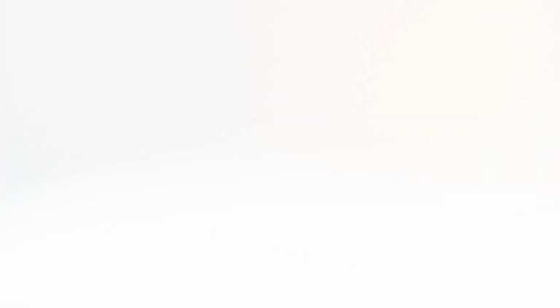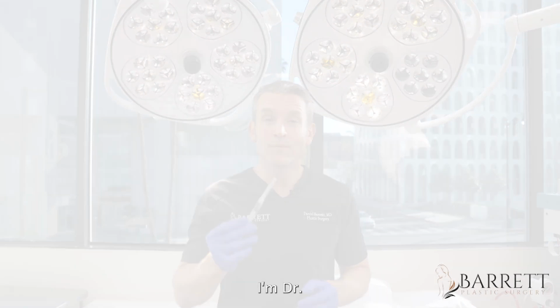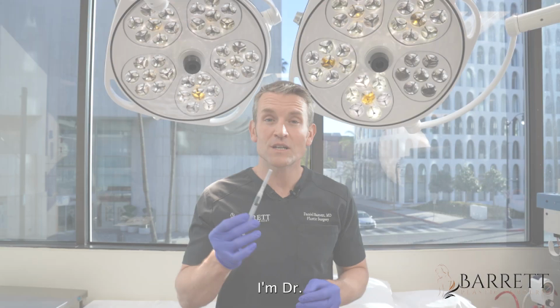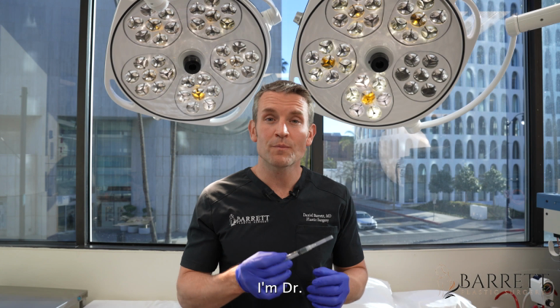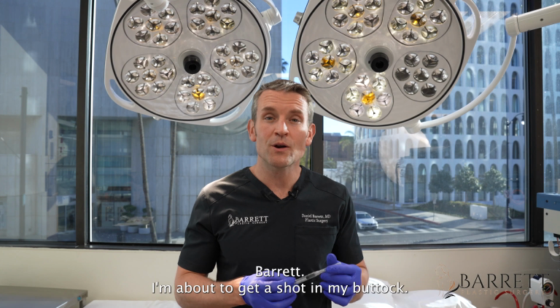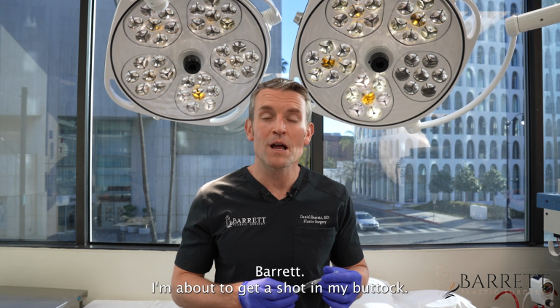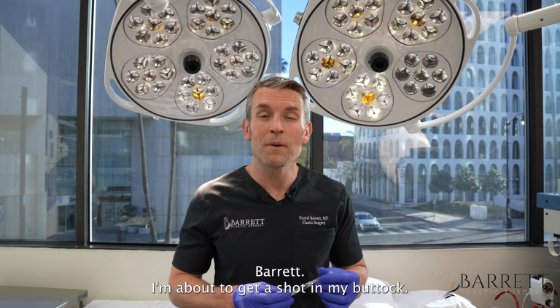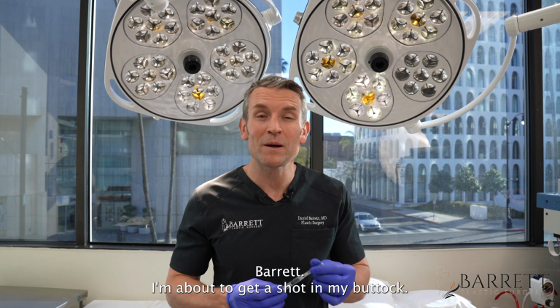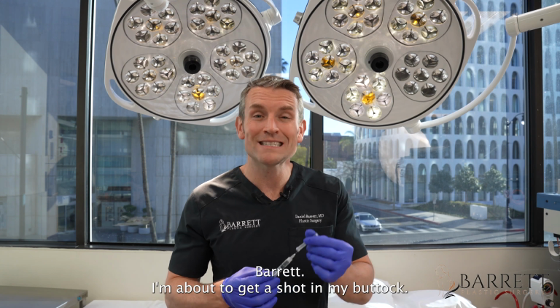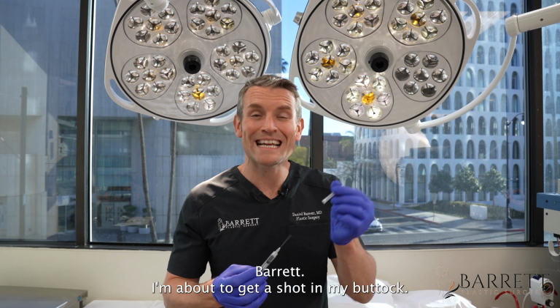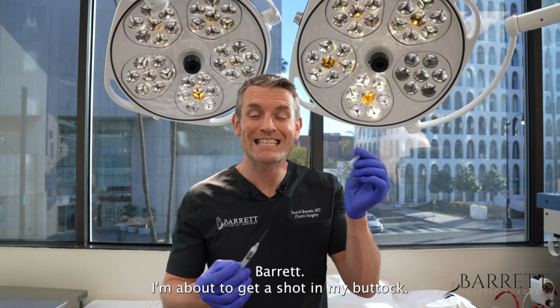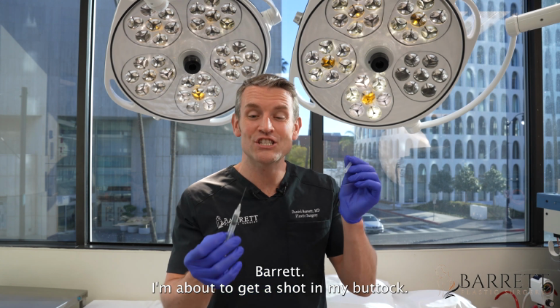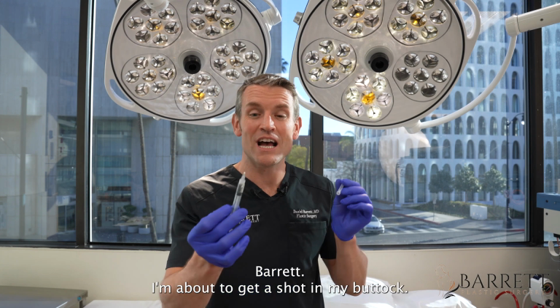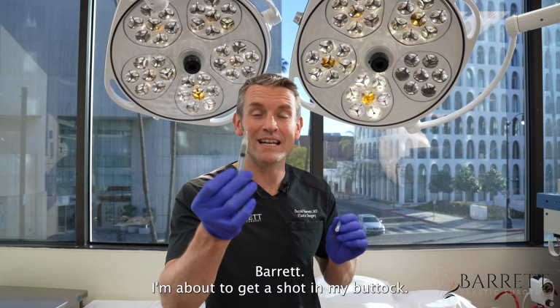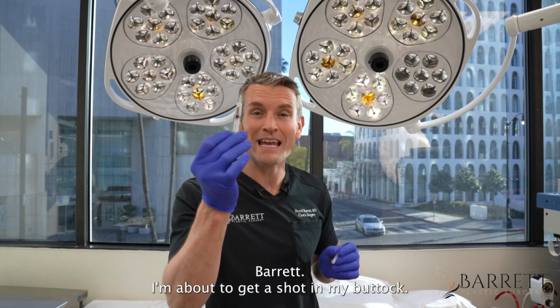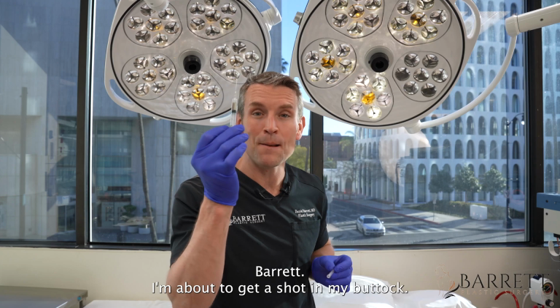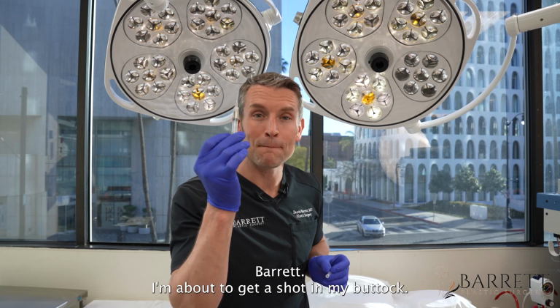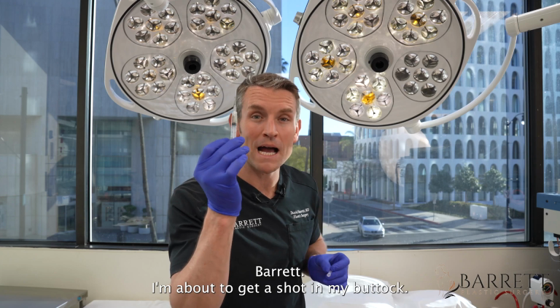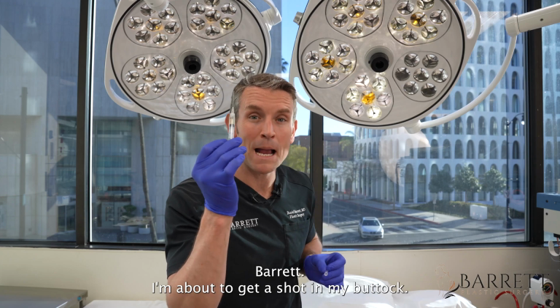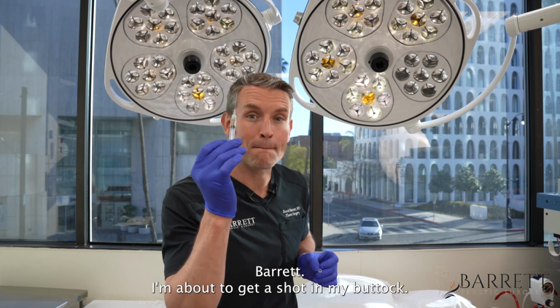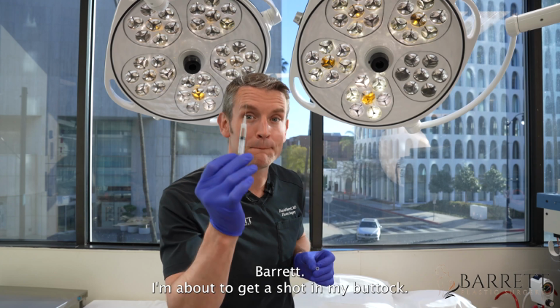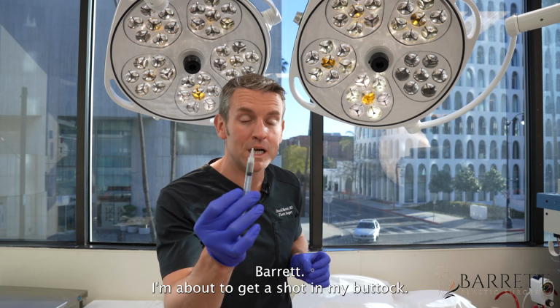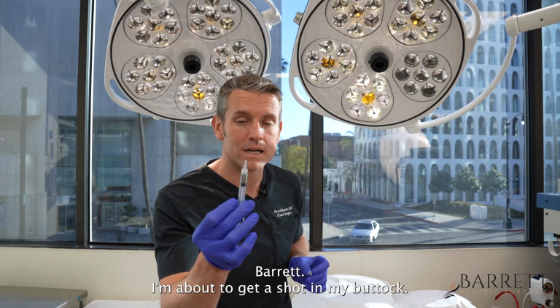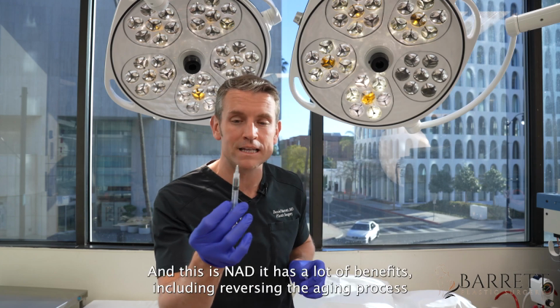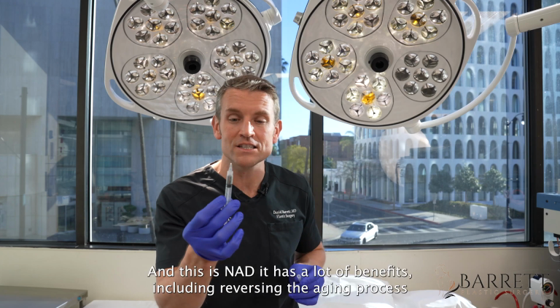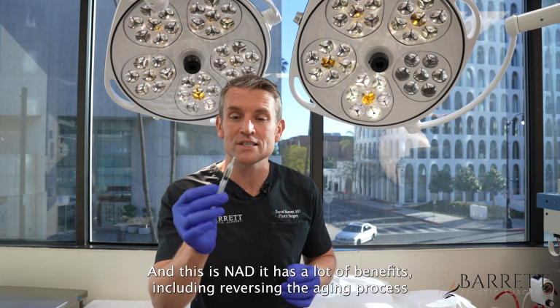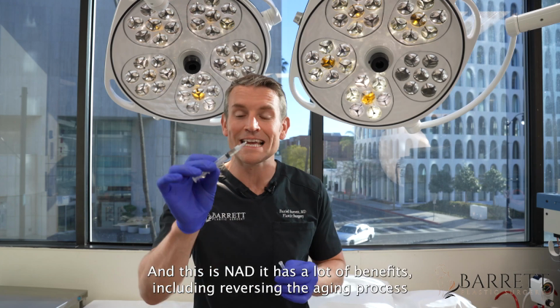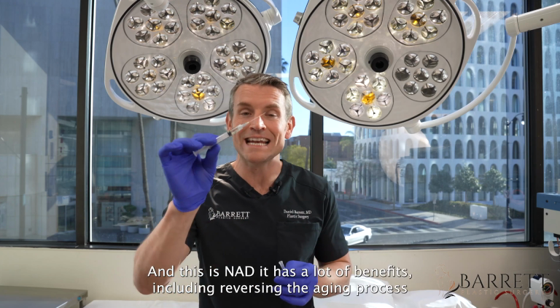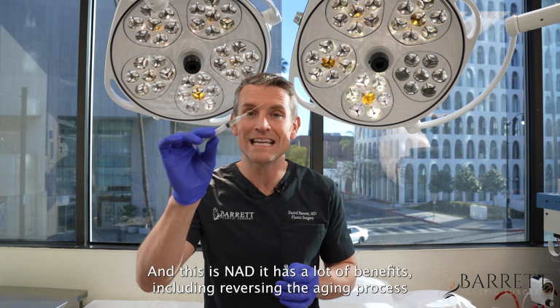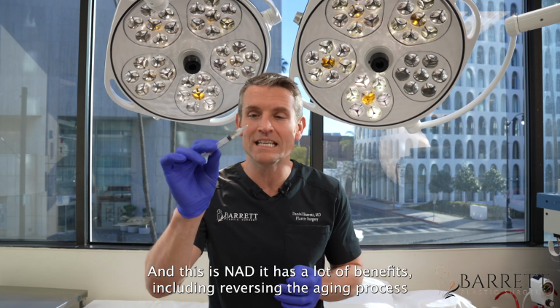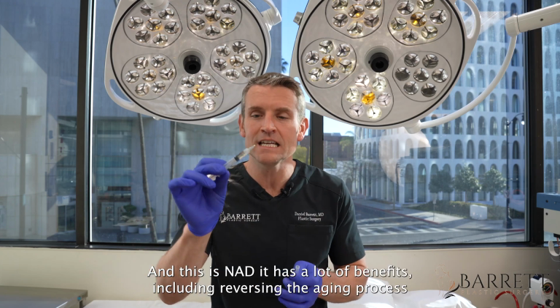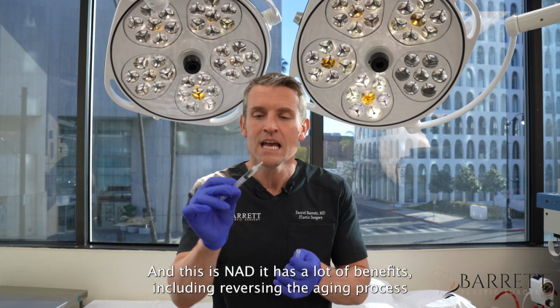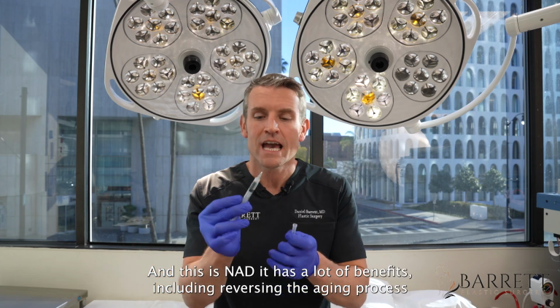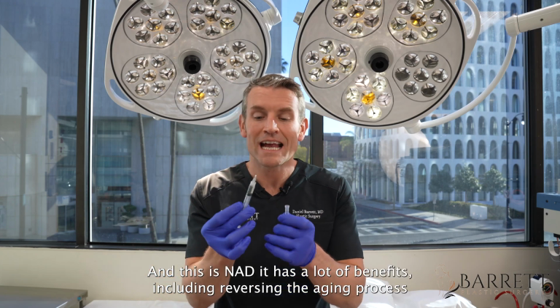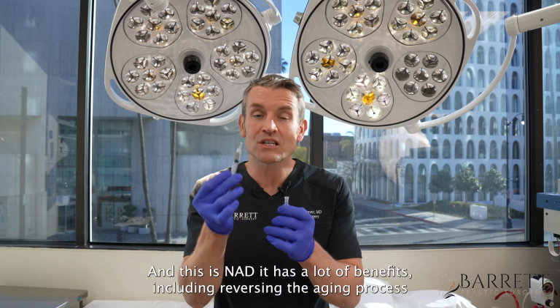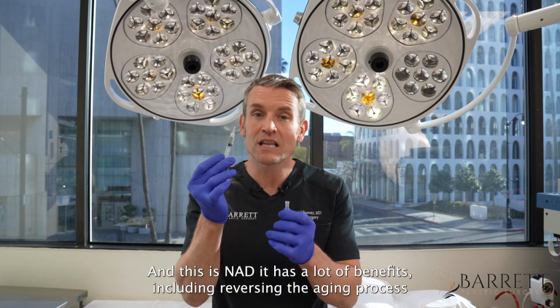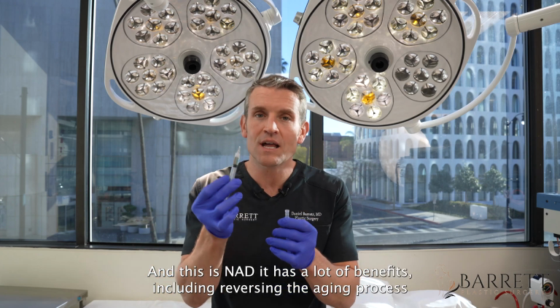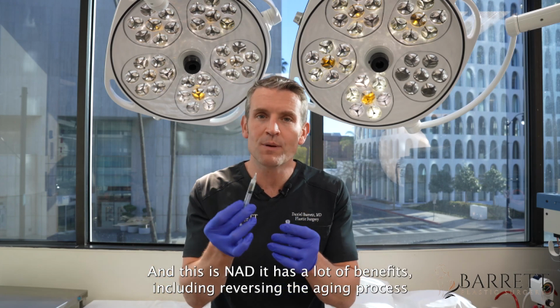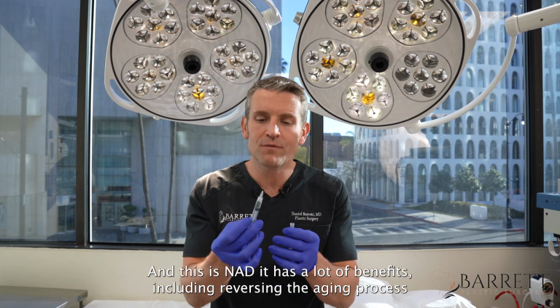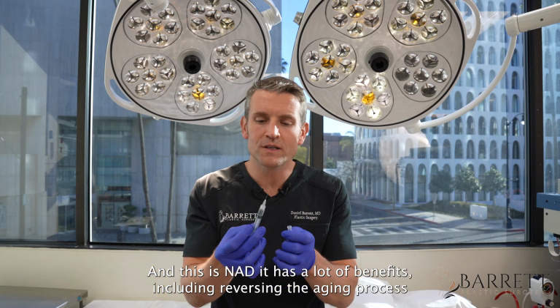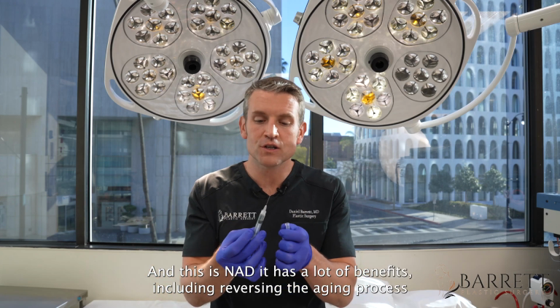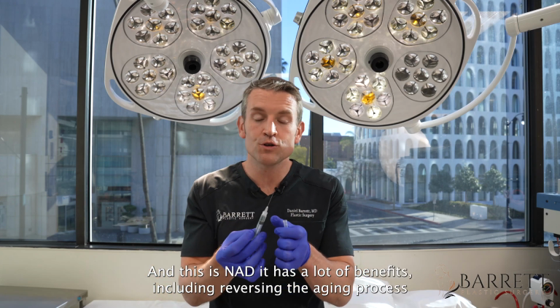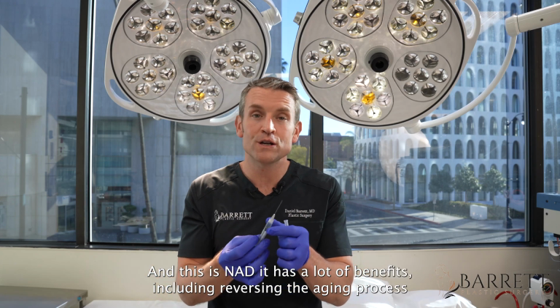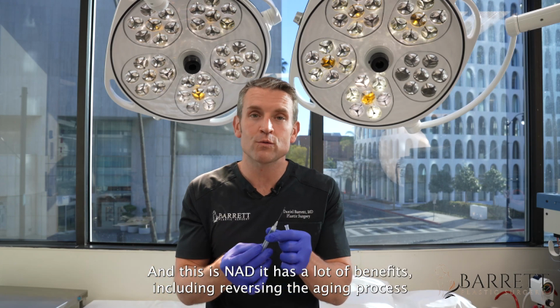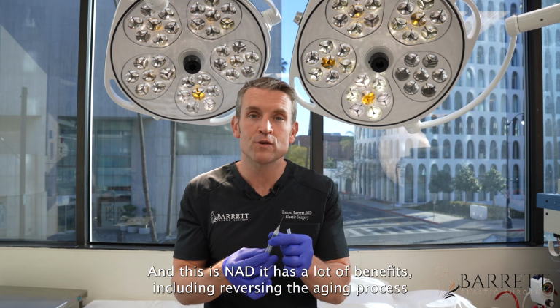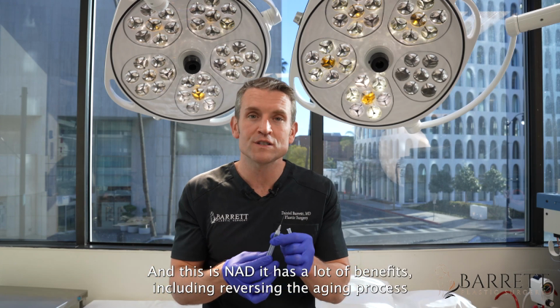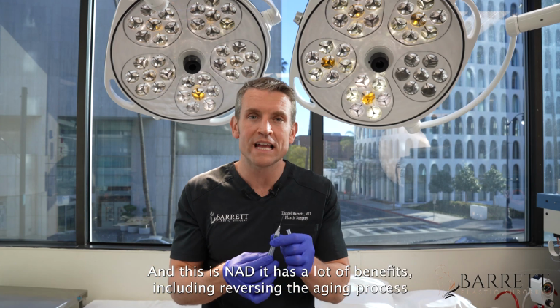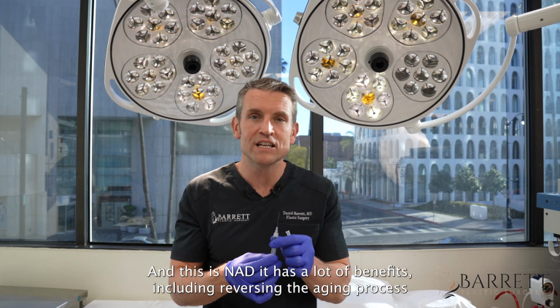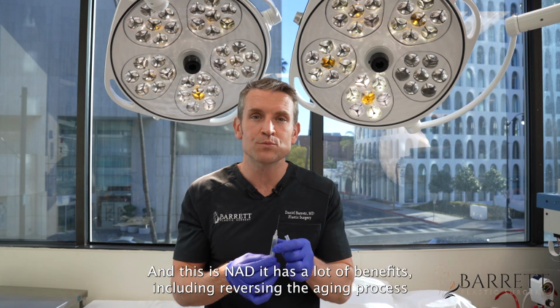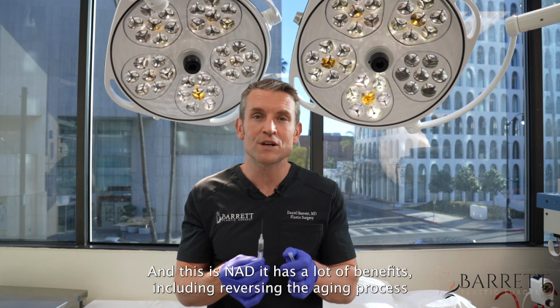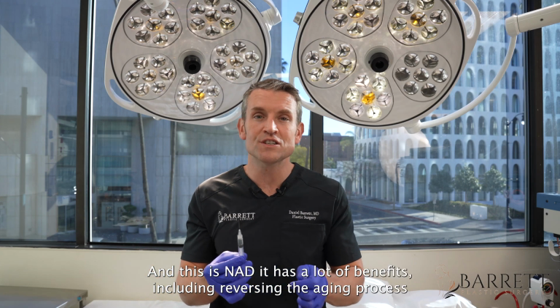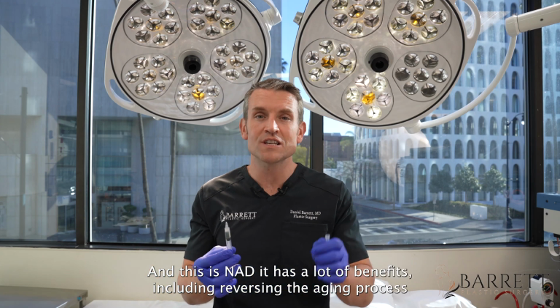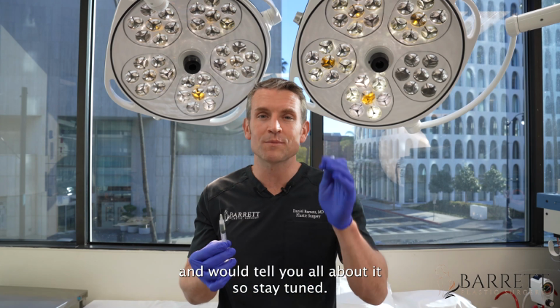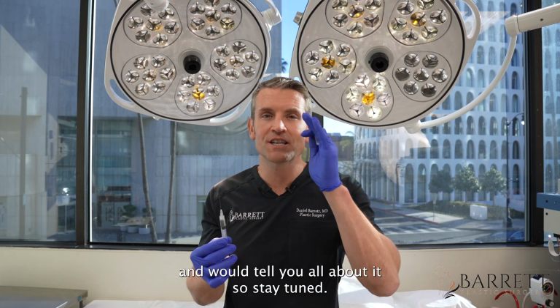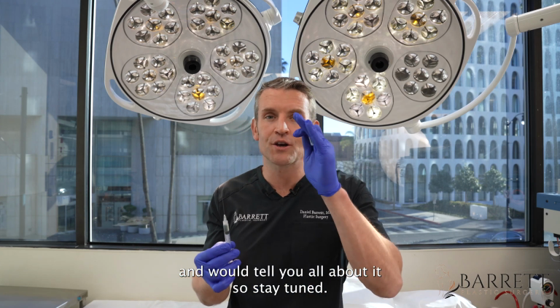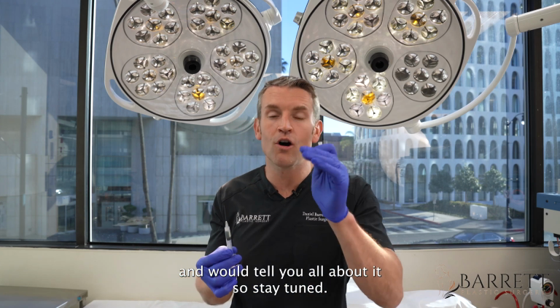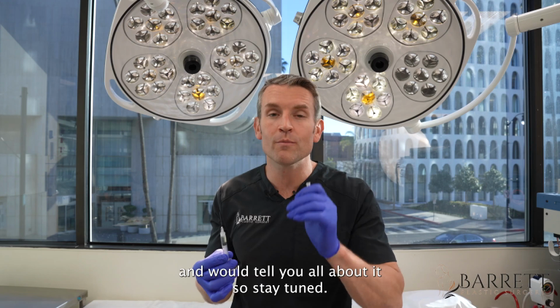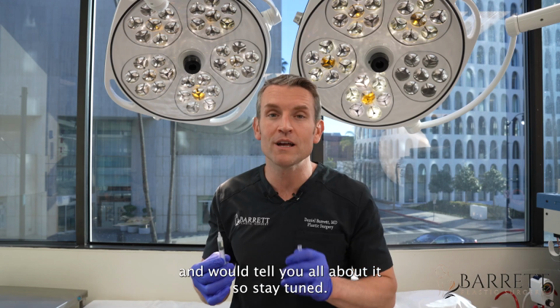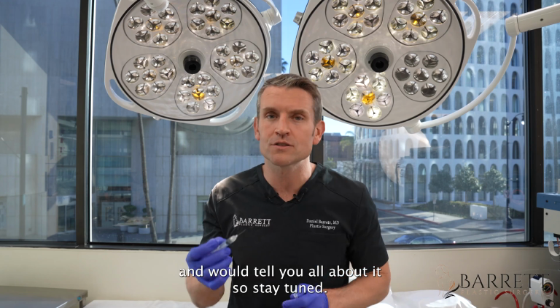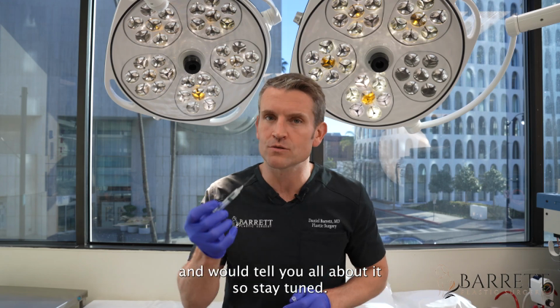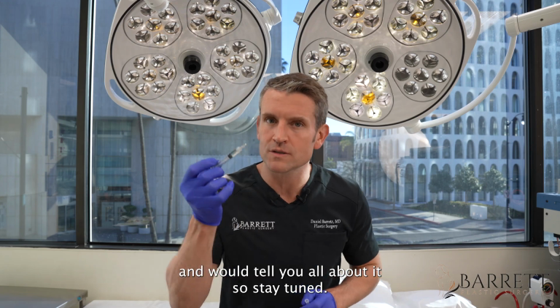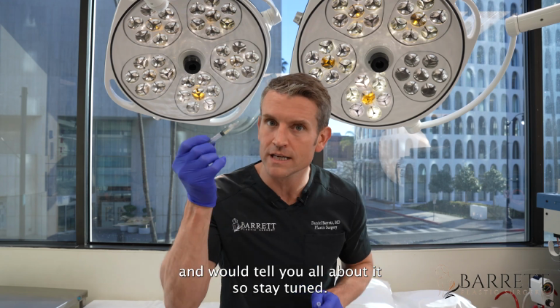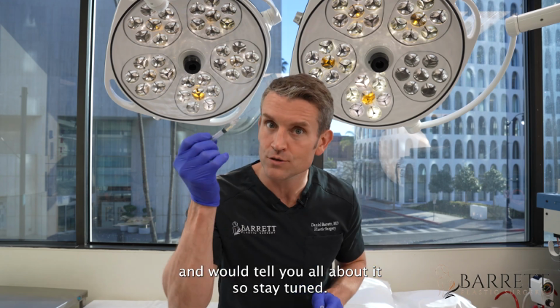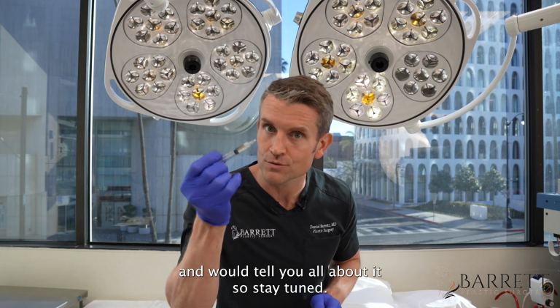I'm Dr. Barrett and I'm about to get a shot, and this is NAD. It has a lot of benefits including reversing the aging process. I'm going to tell you all about it, so stay tuned.